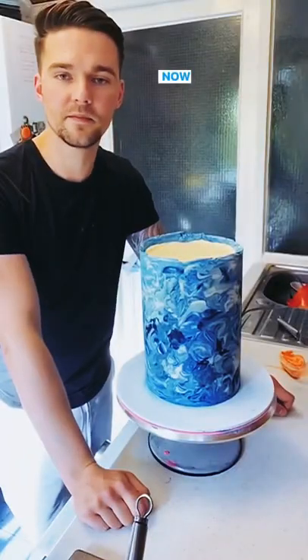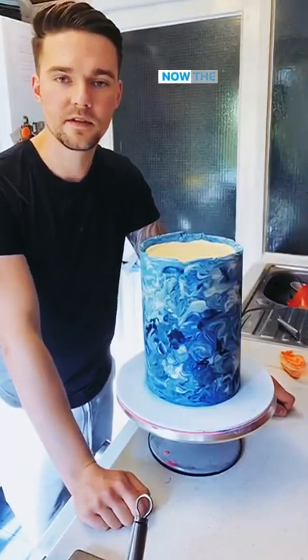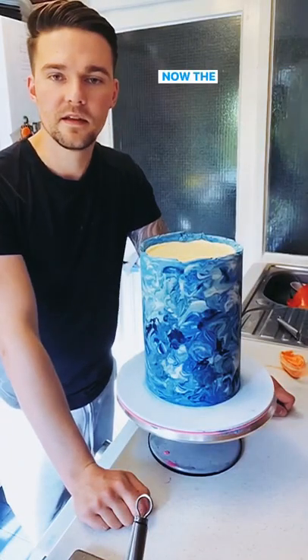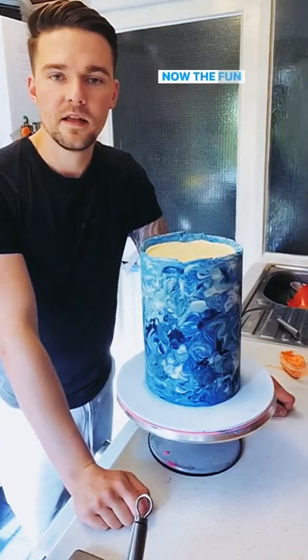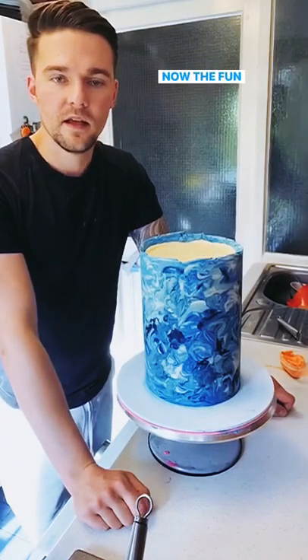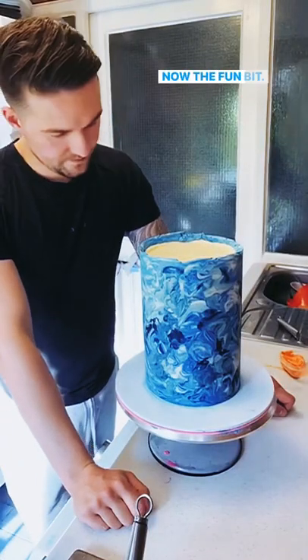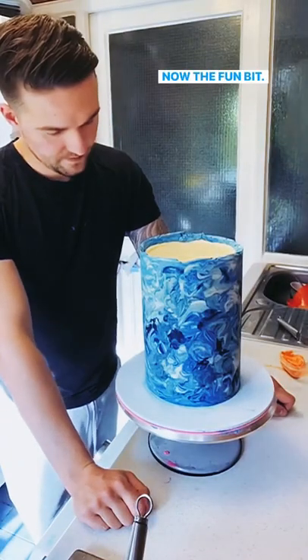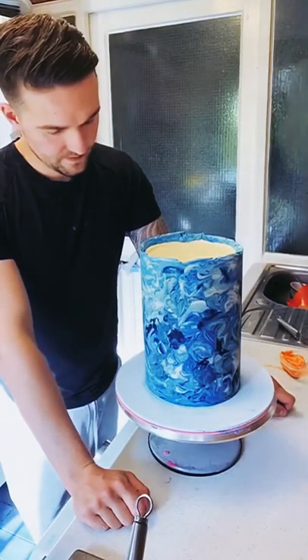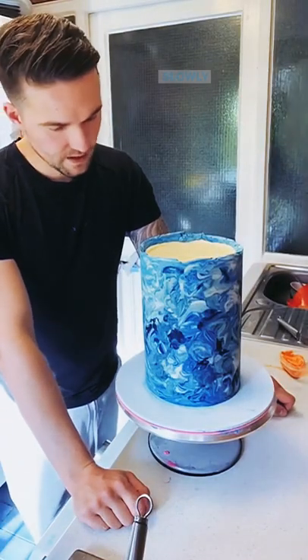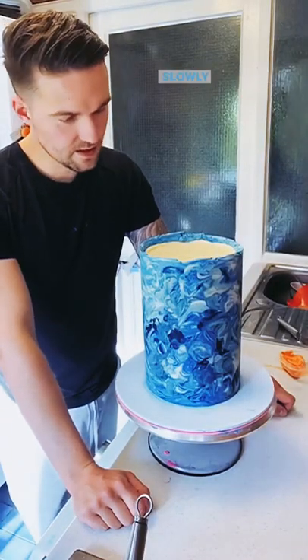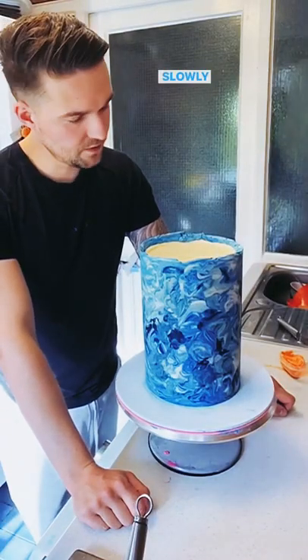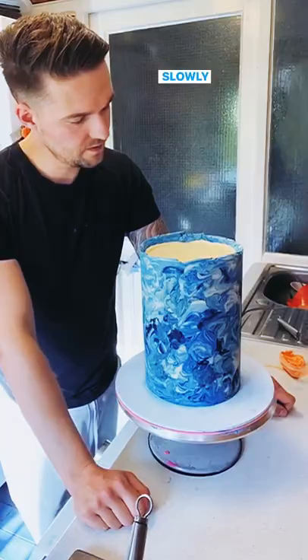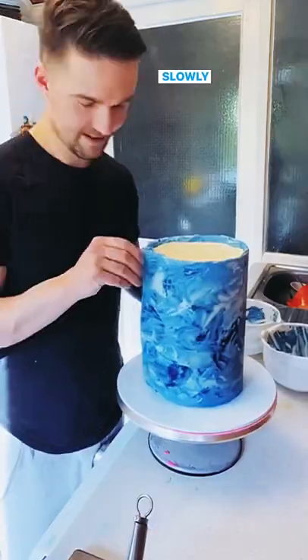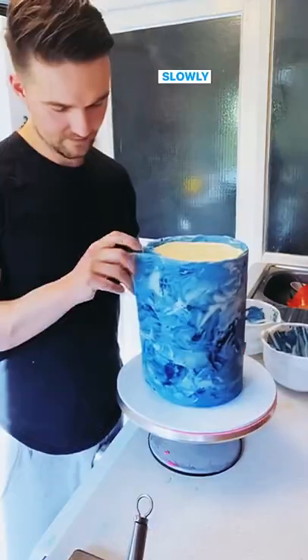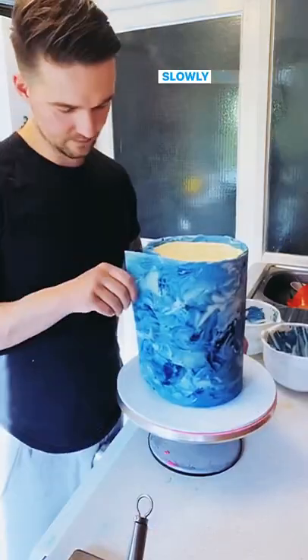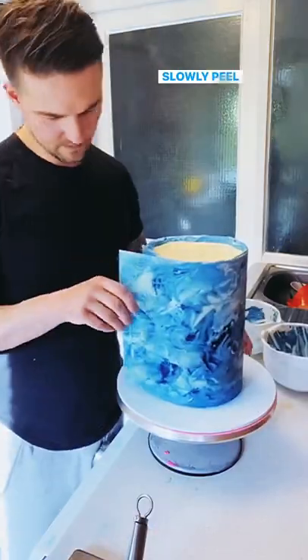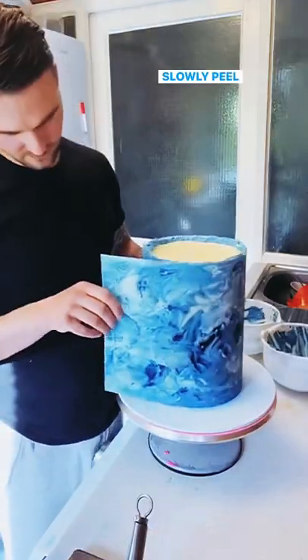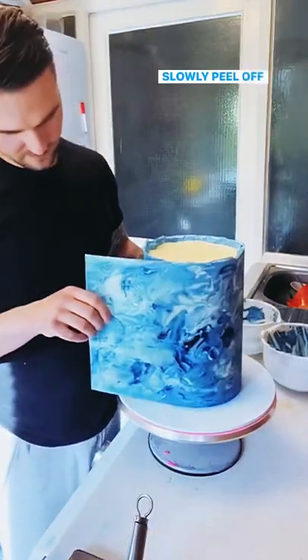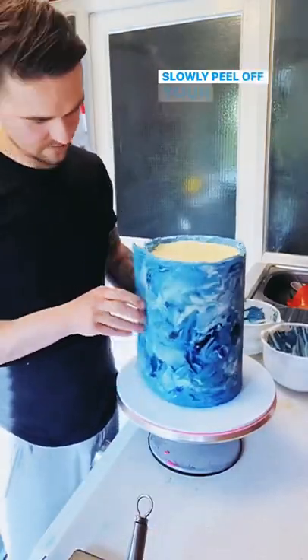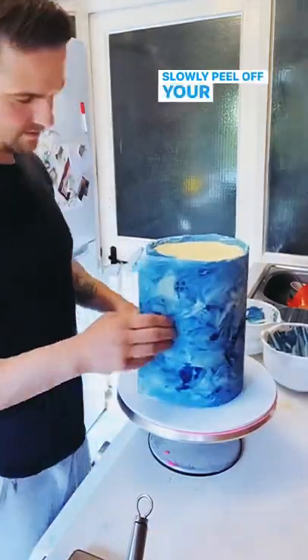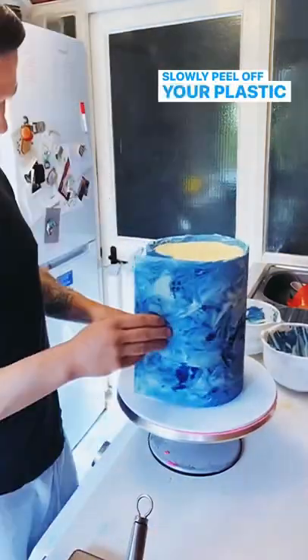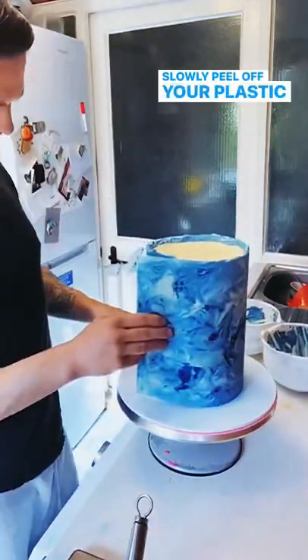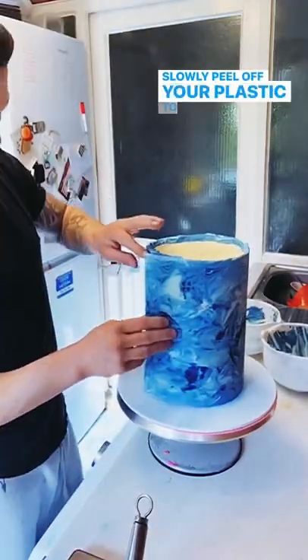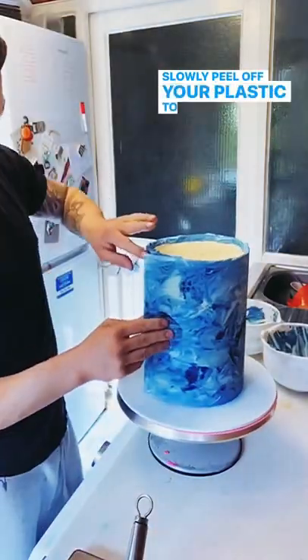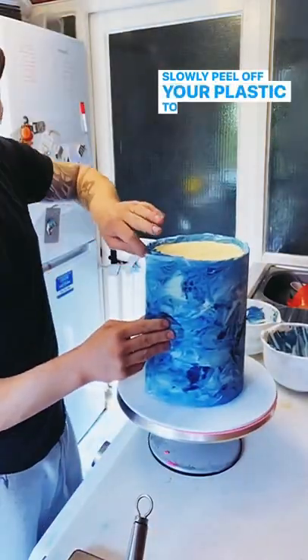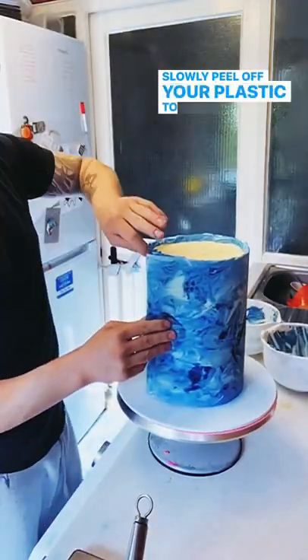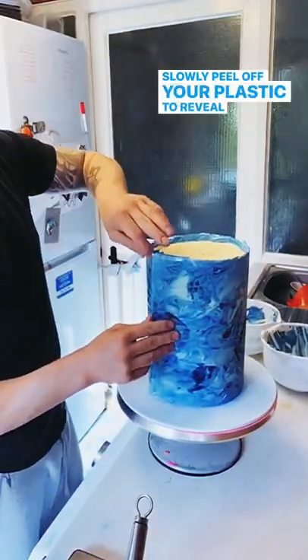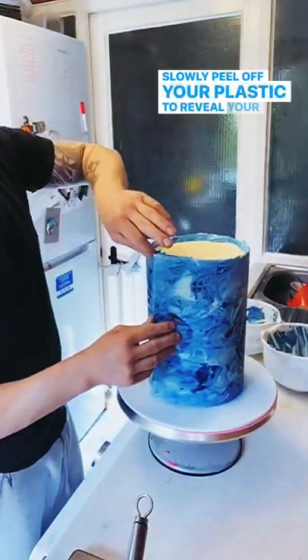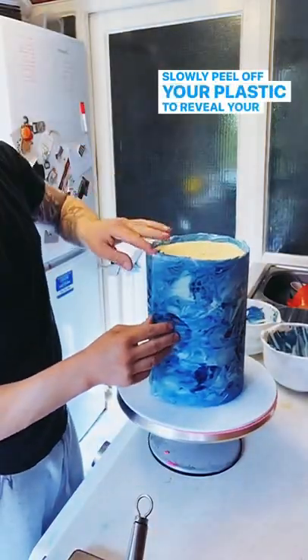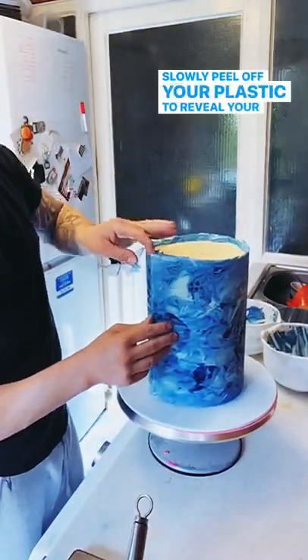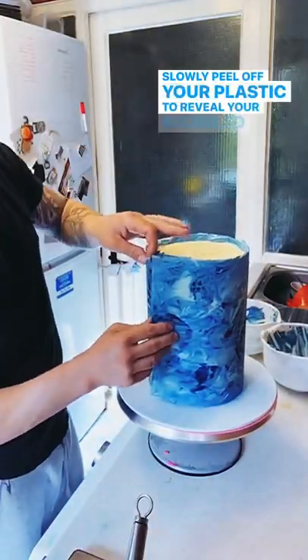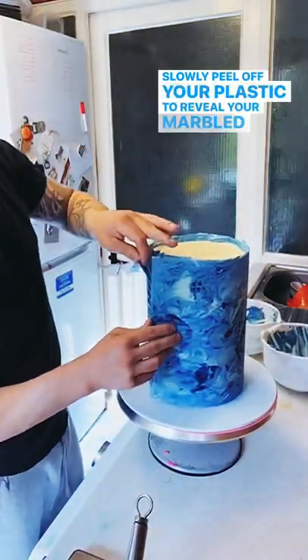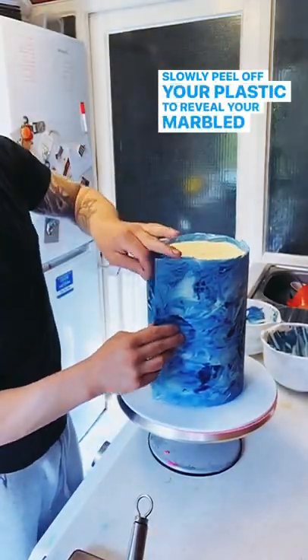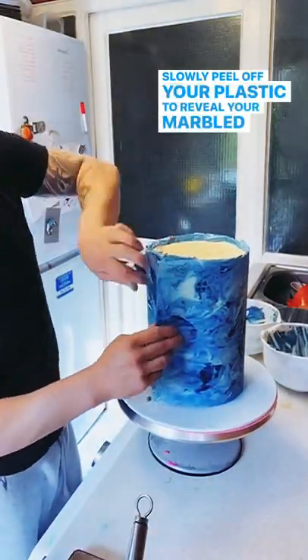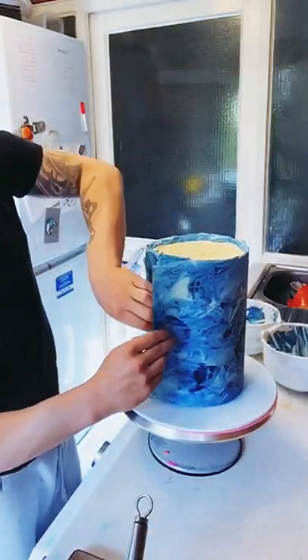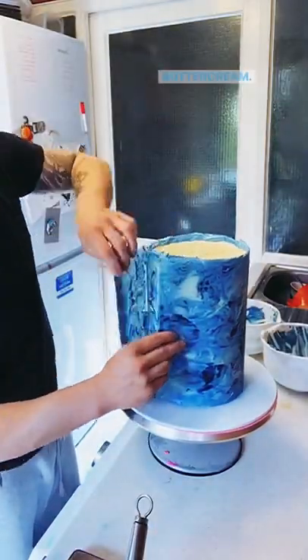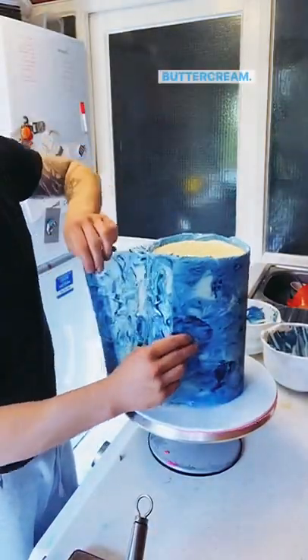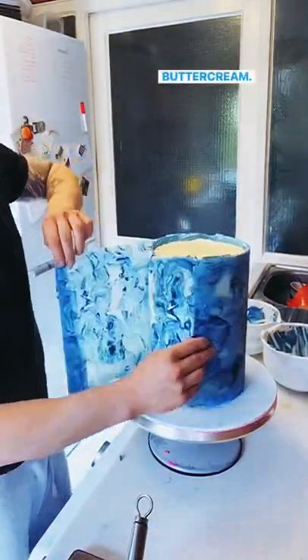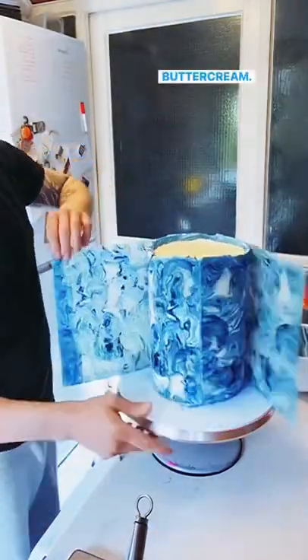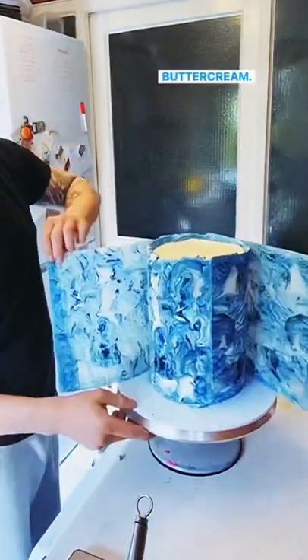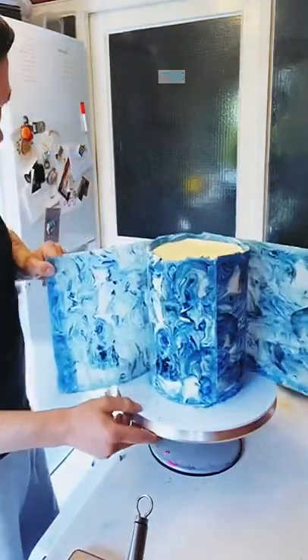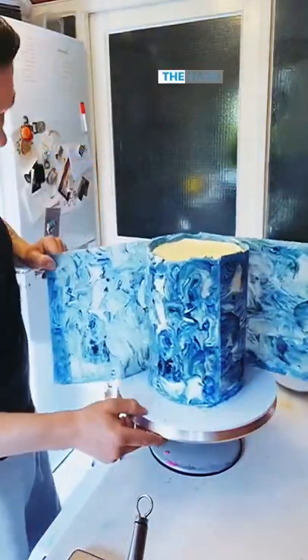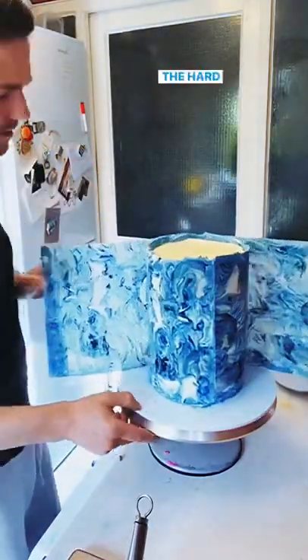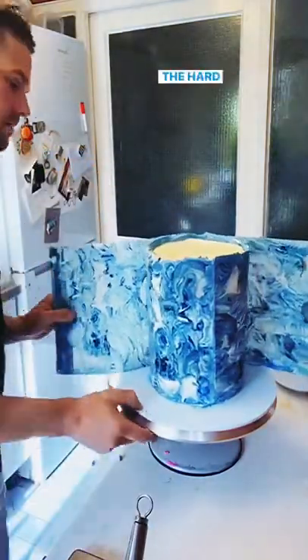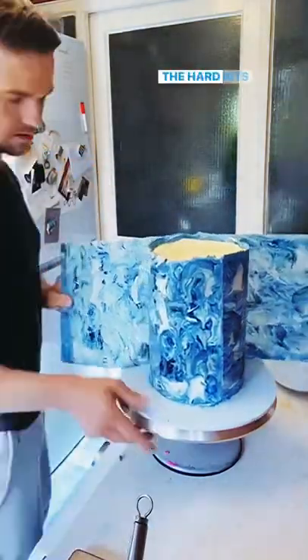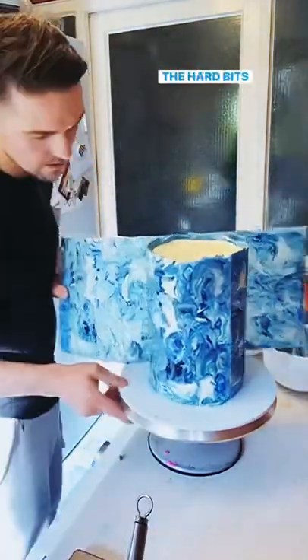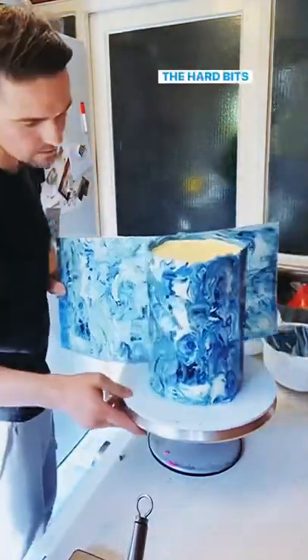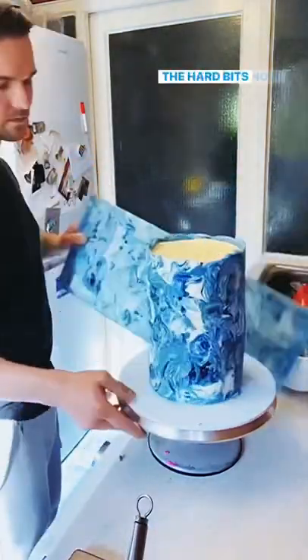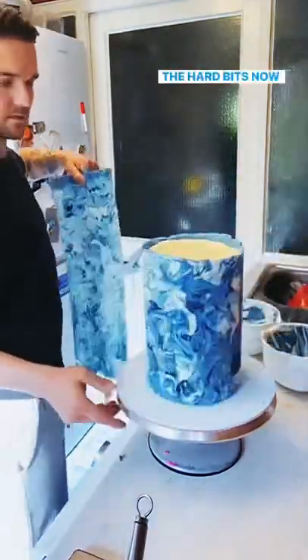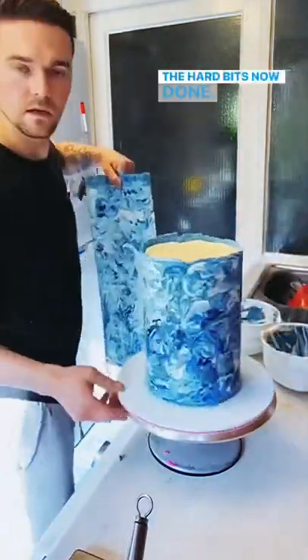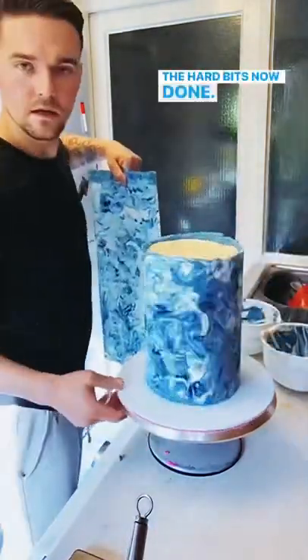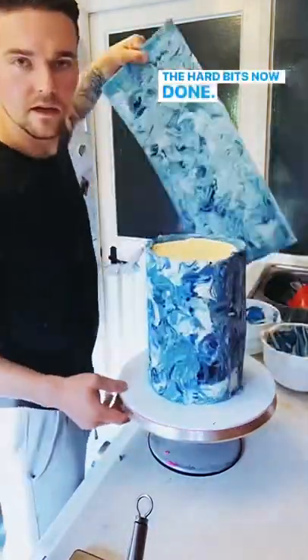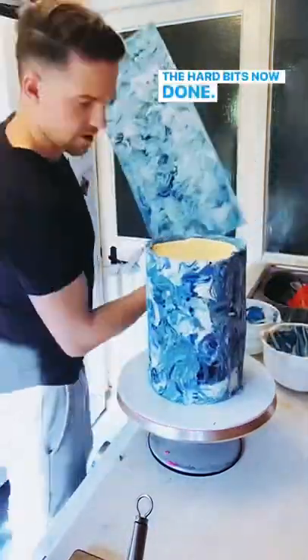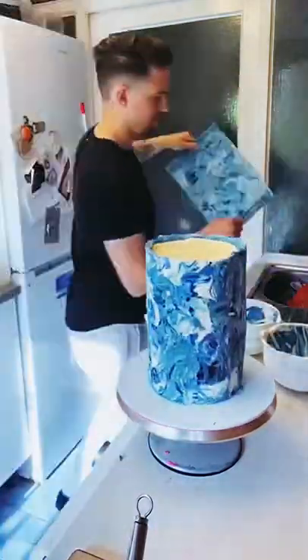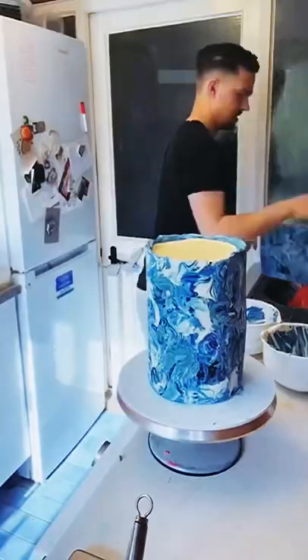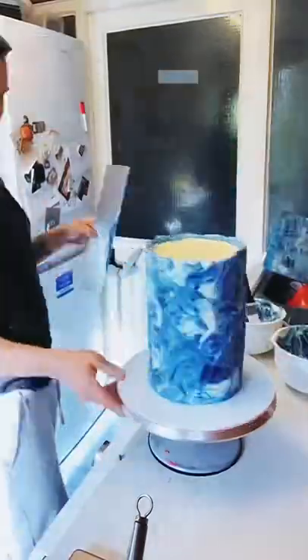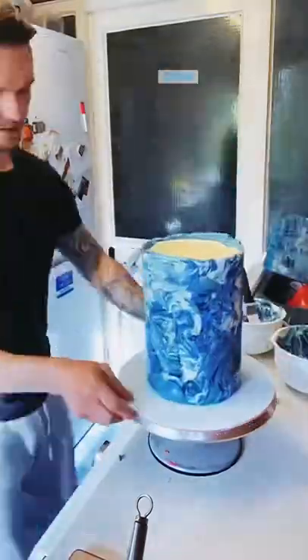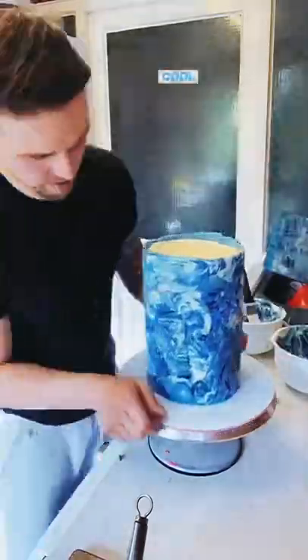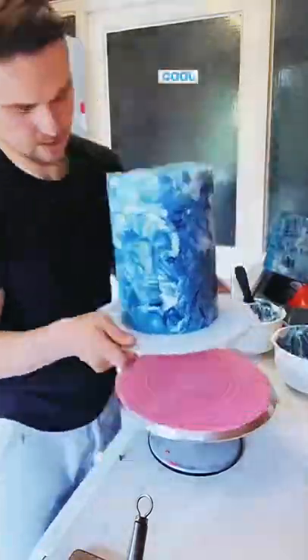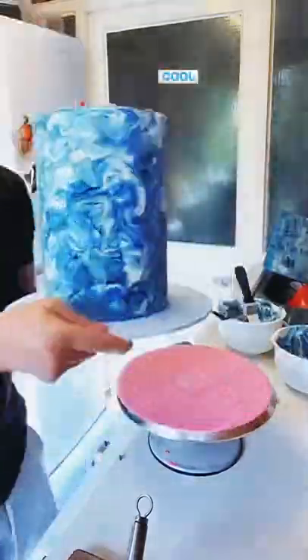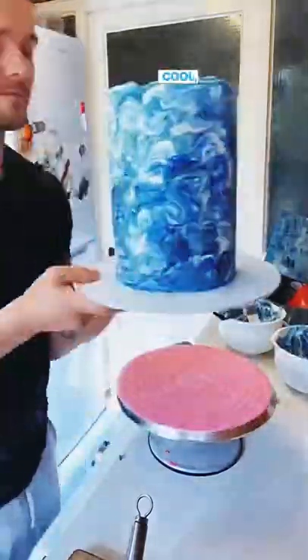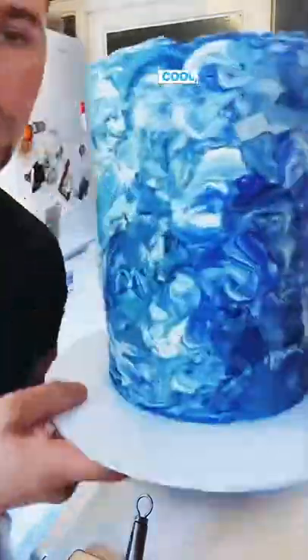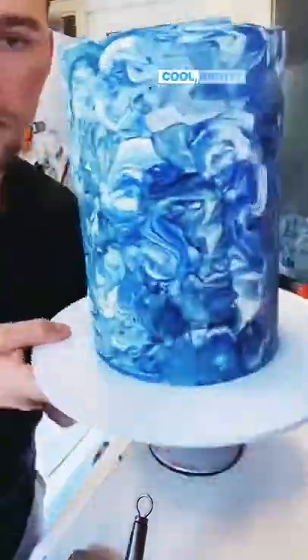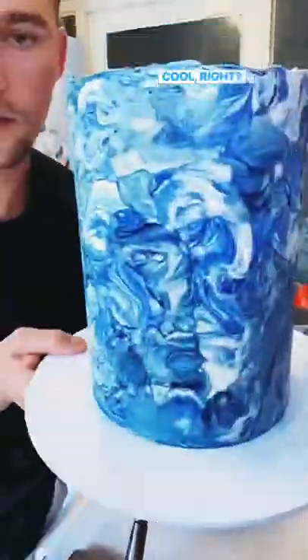Now the fun bit. Slowly peel off your plastic to reveal your marbled buttercream. The hard bit's now done. Cool, right?